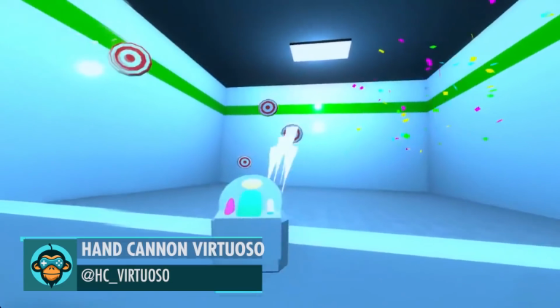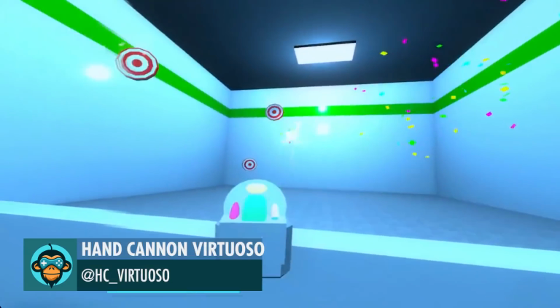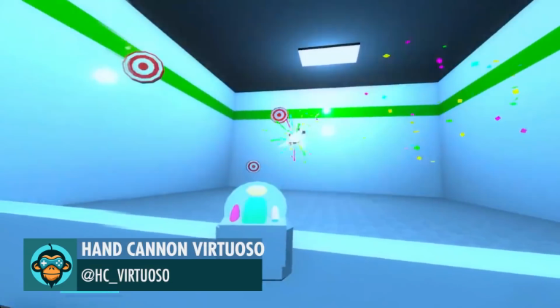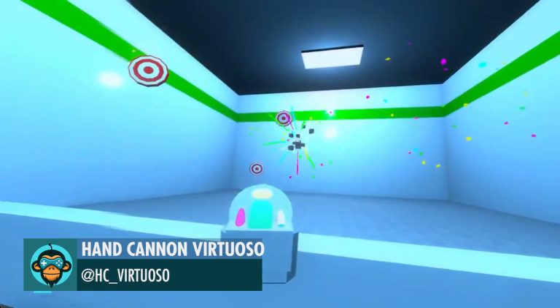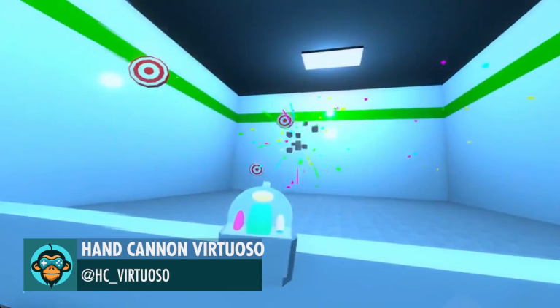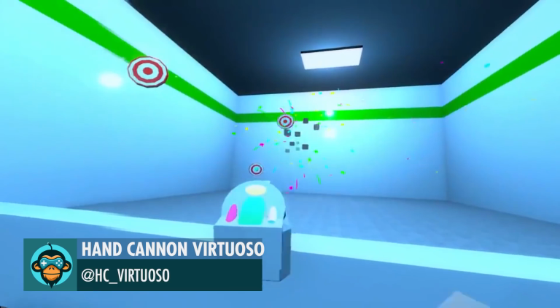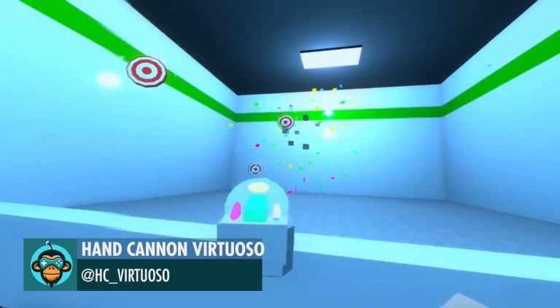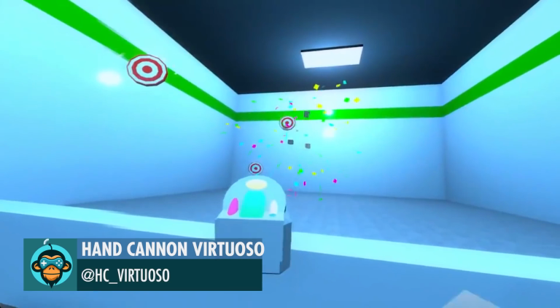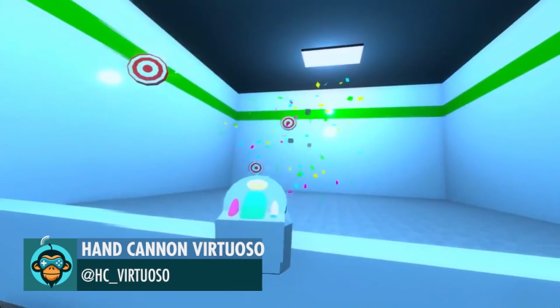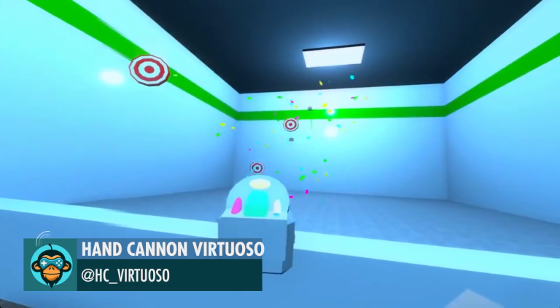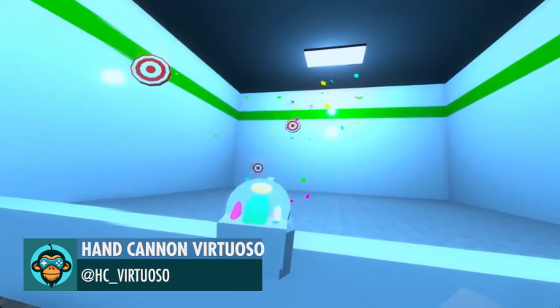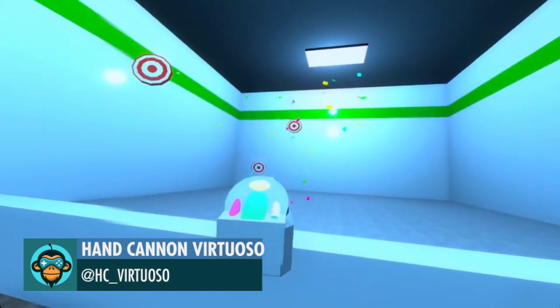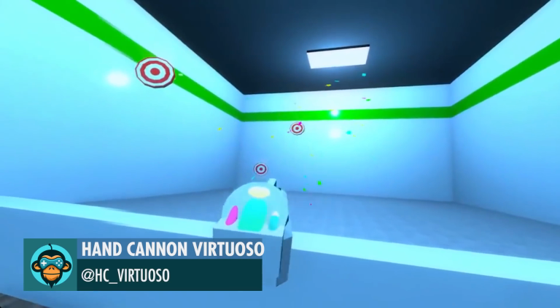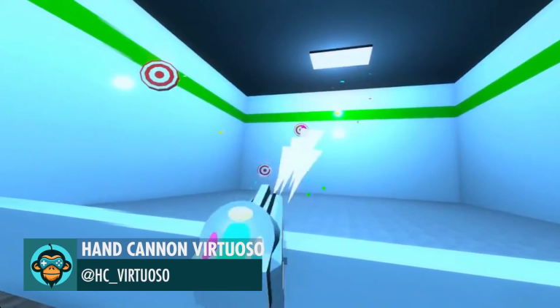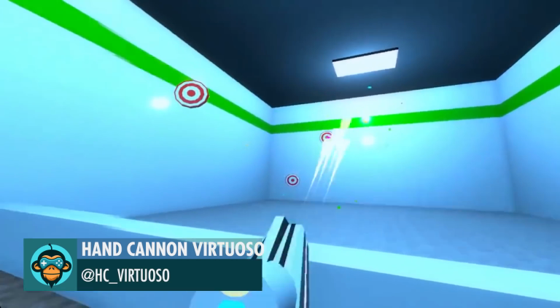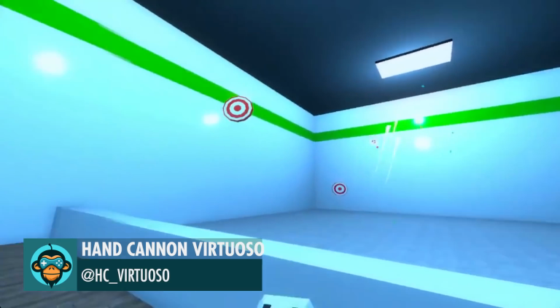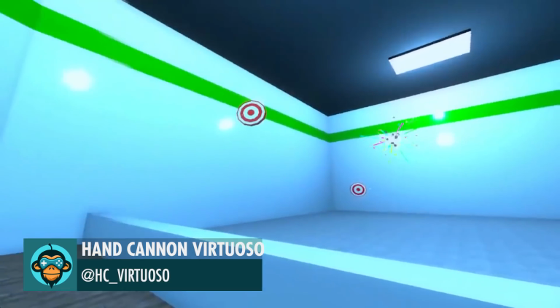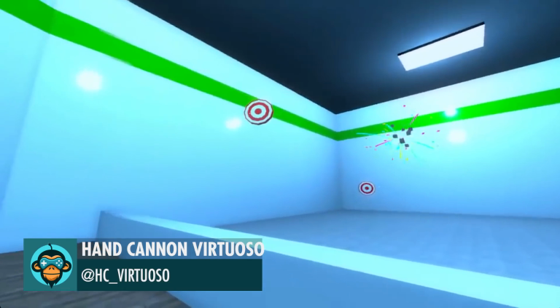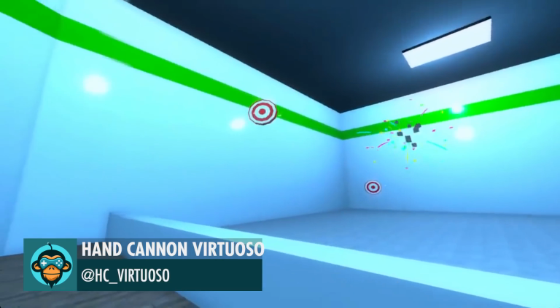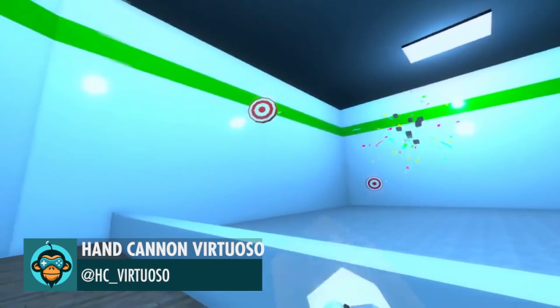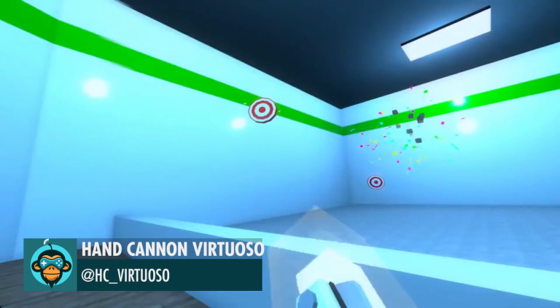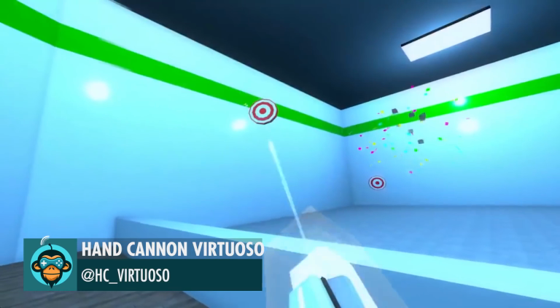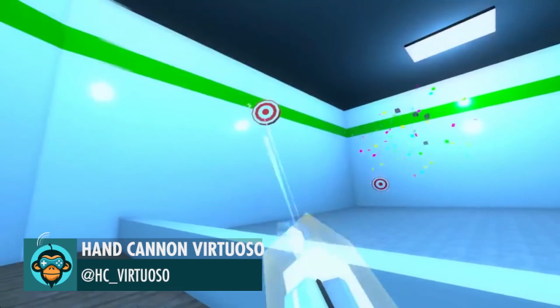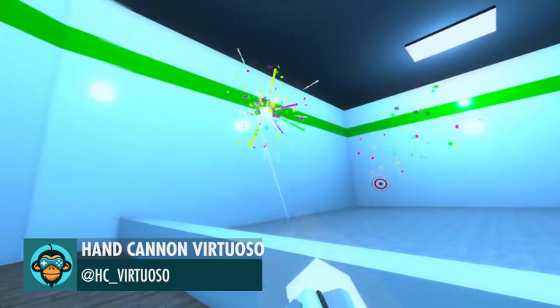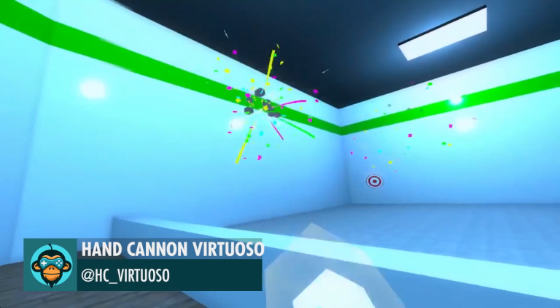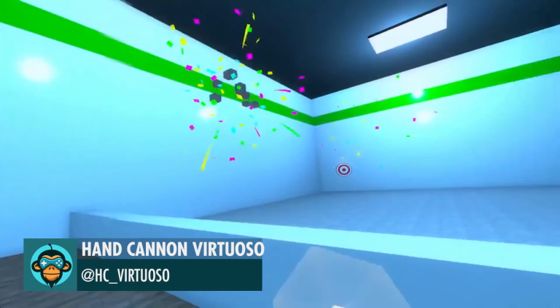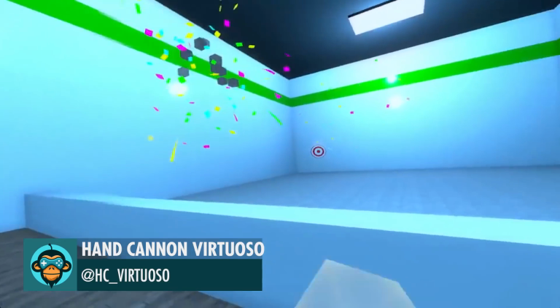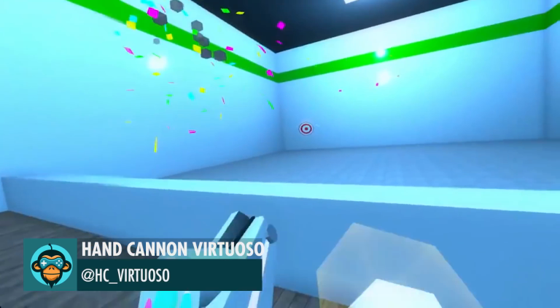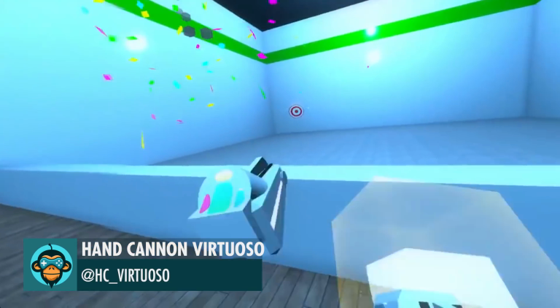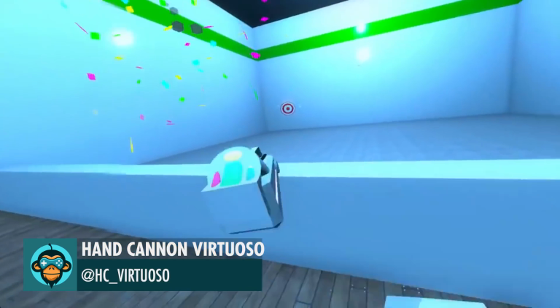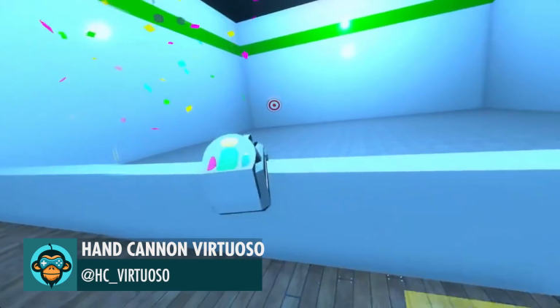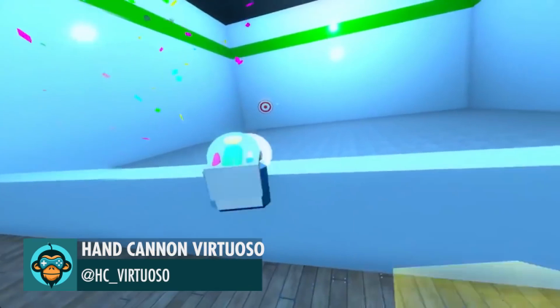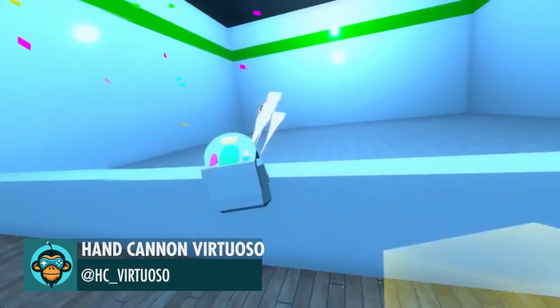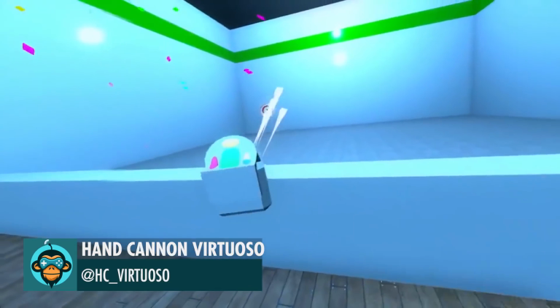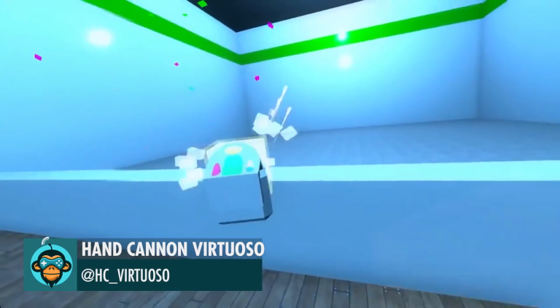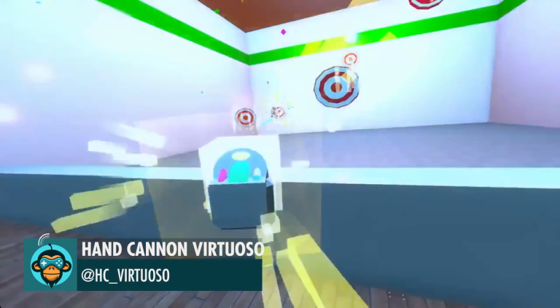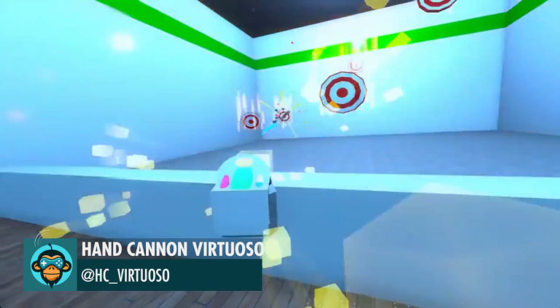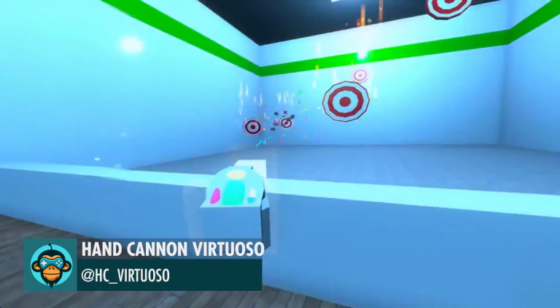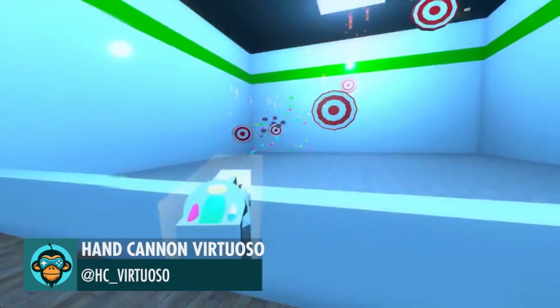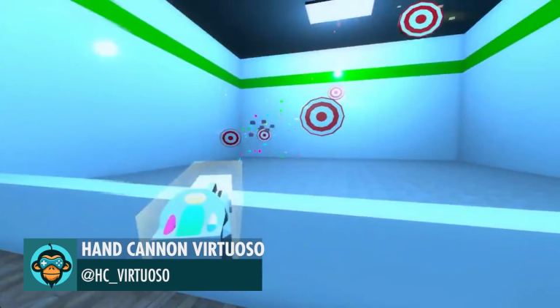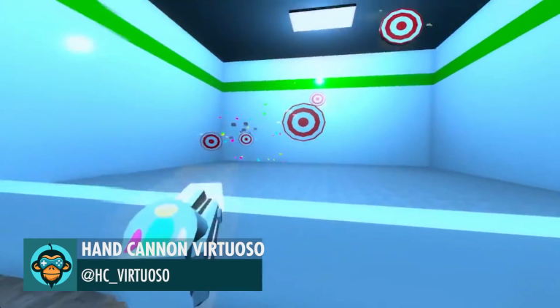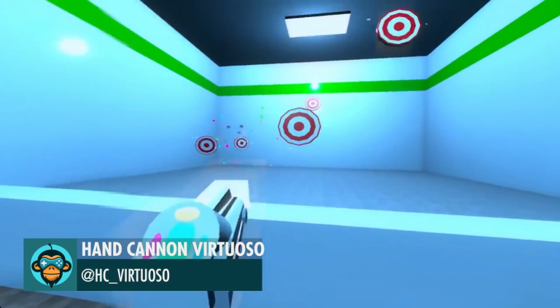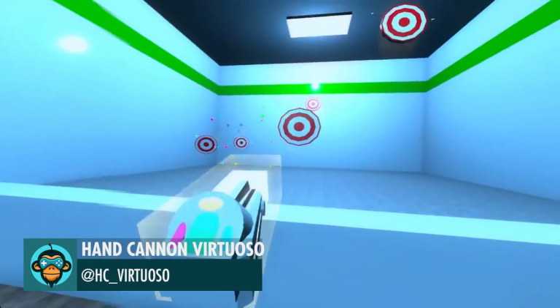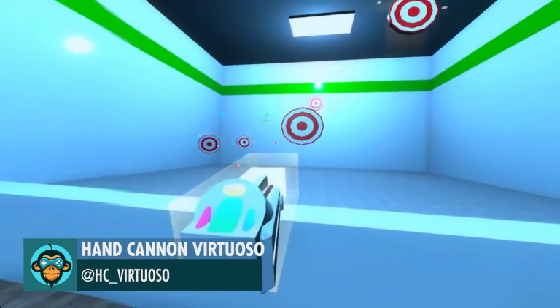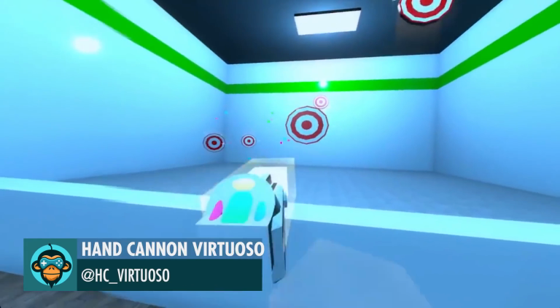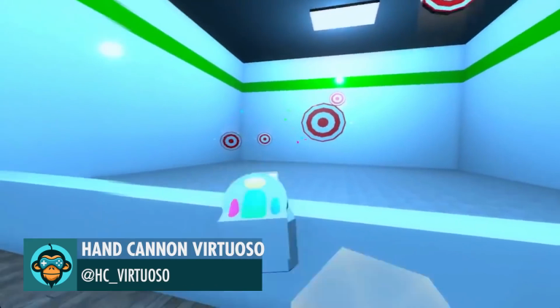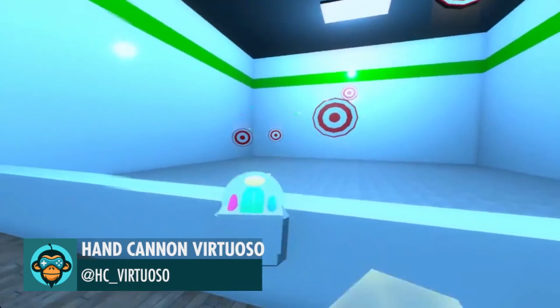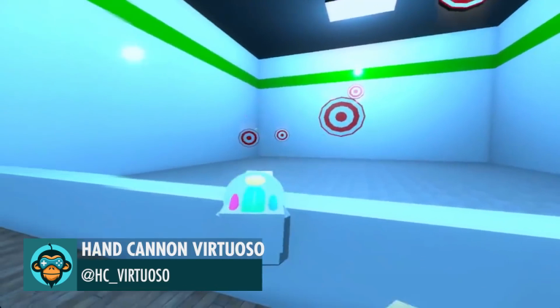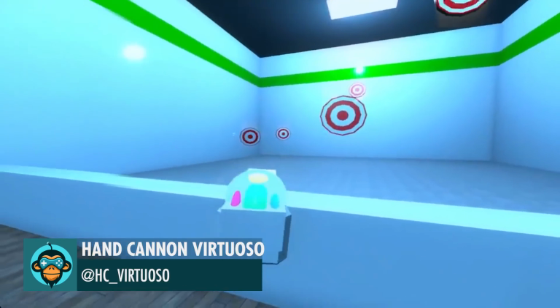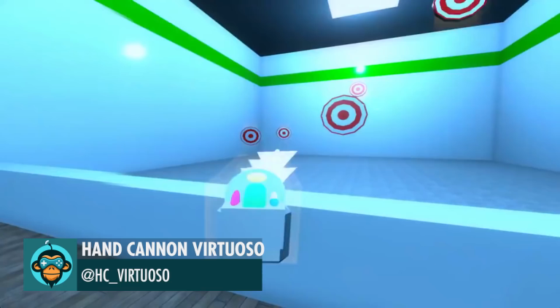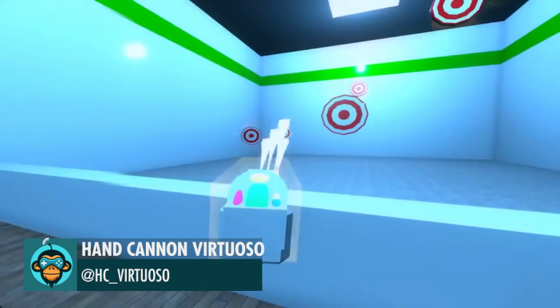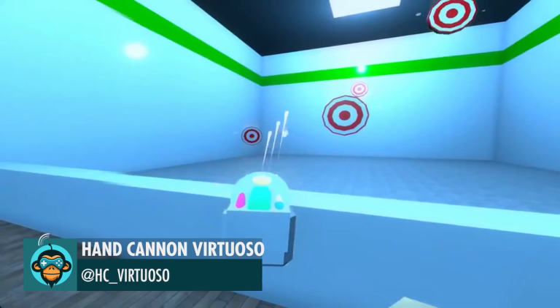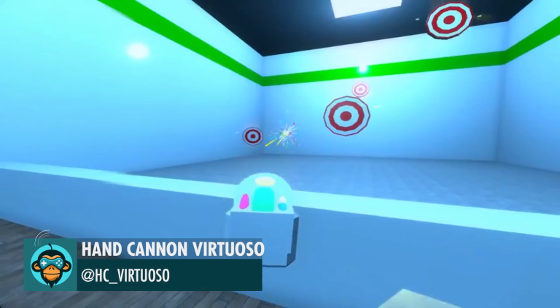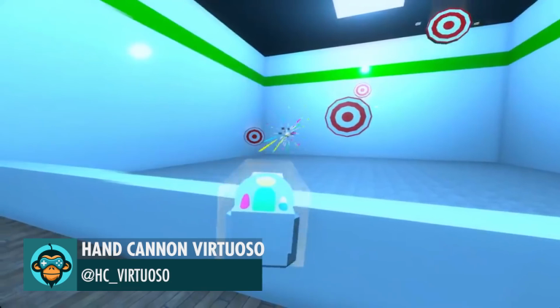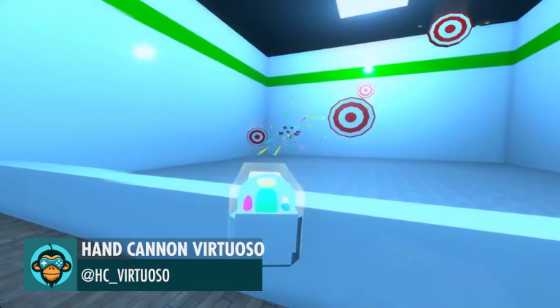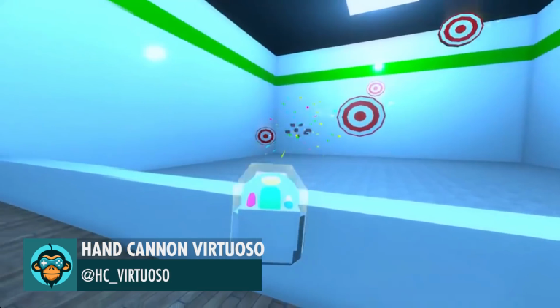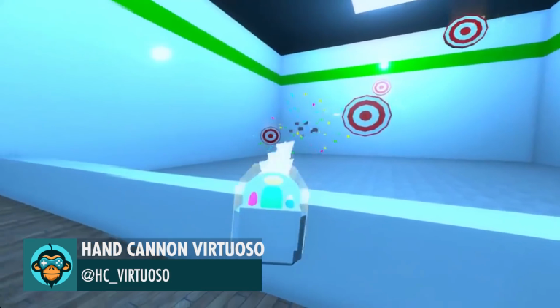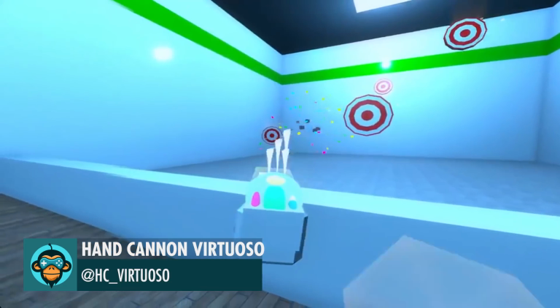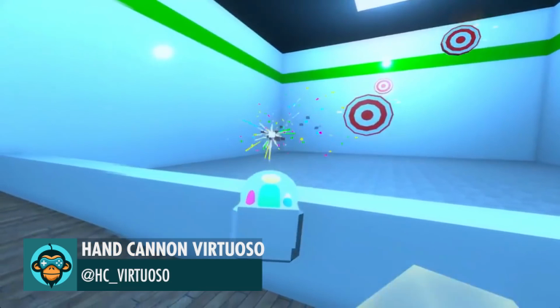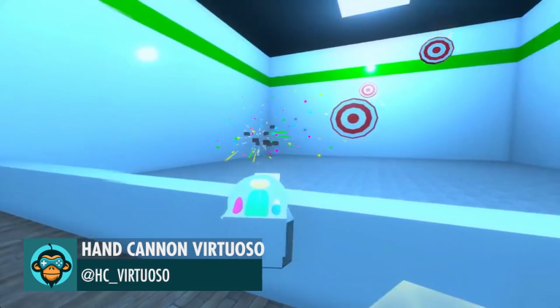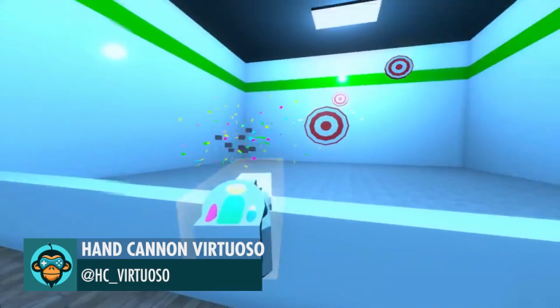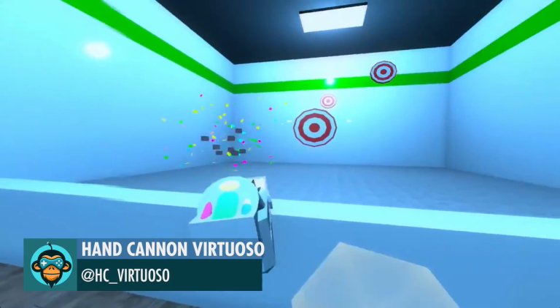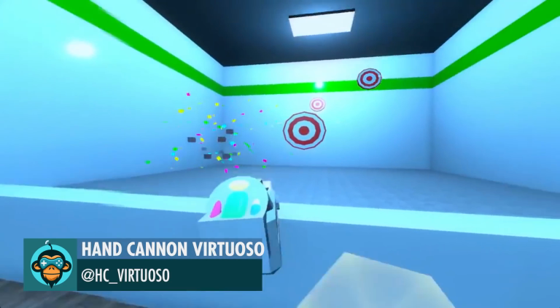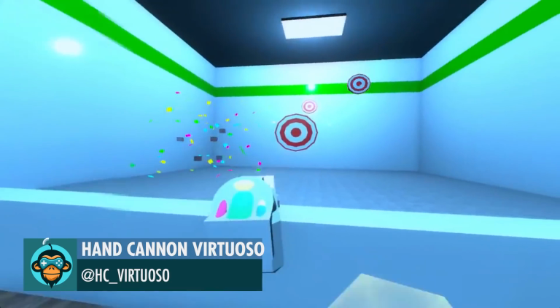Adding more satisfying sound effects and implementing the target range itself, by Hand Cannon Virtuoso.